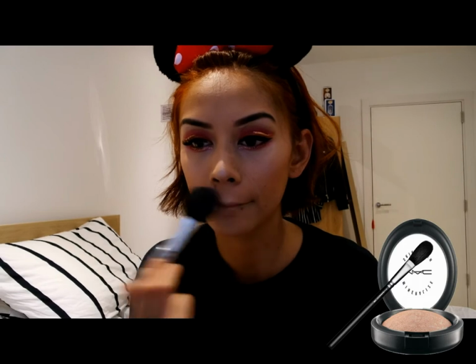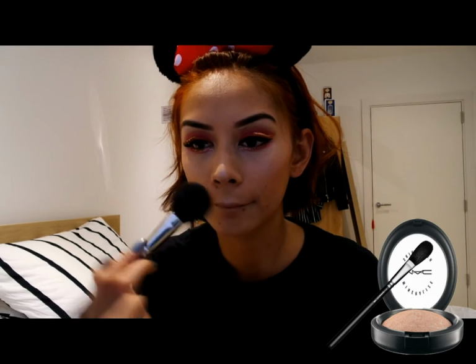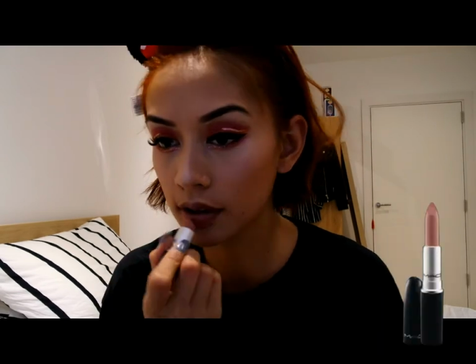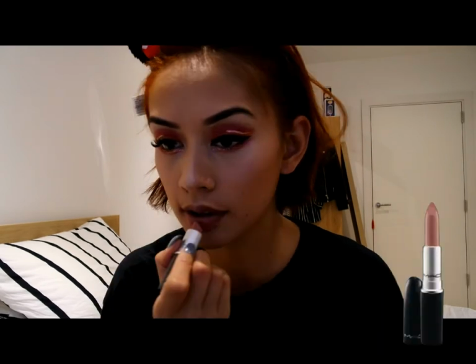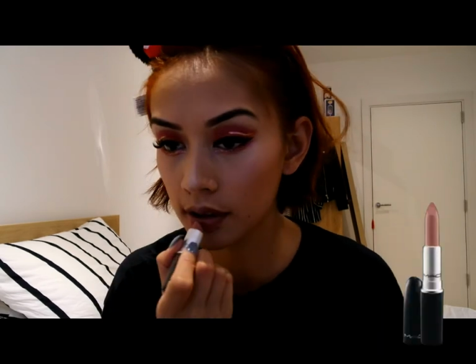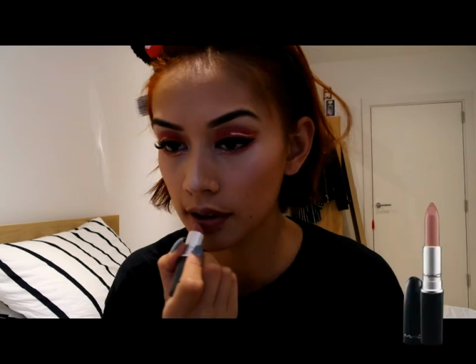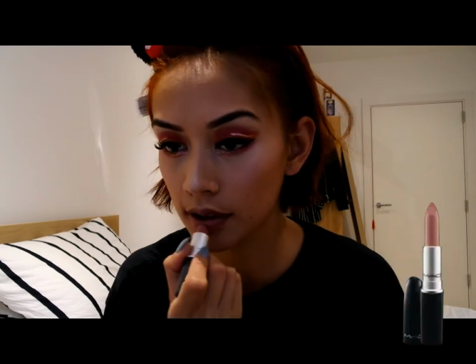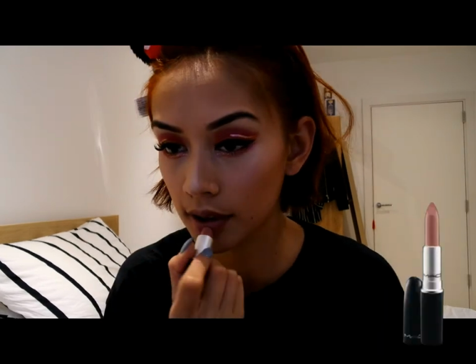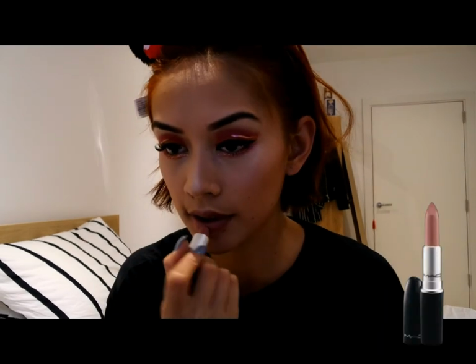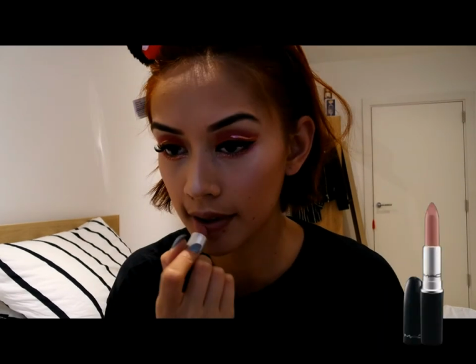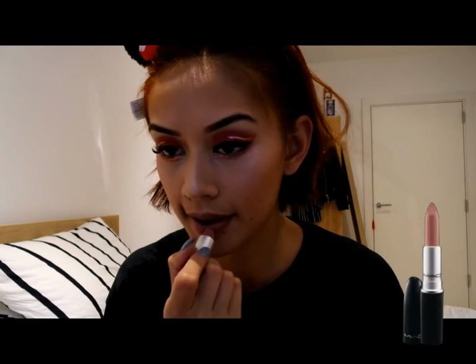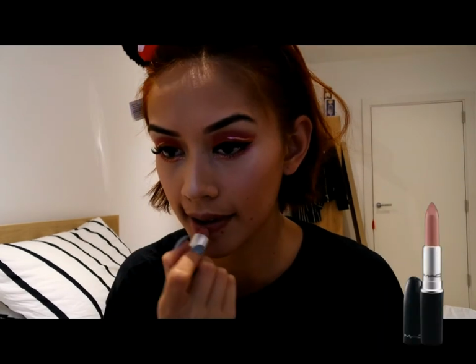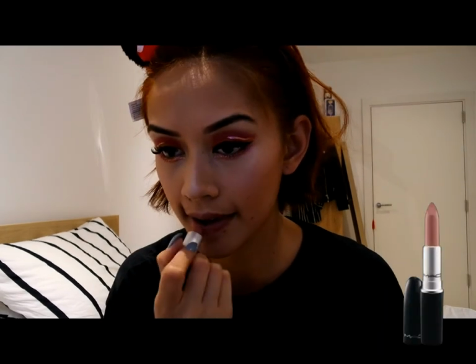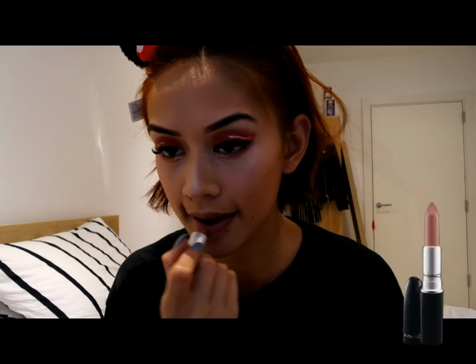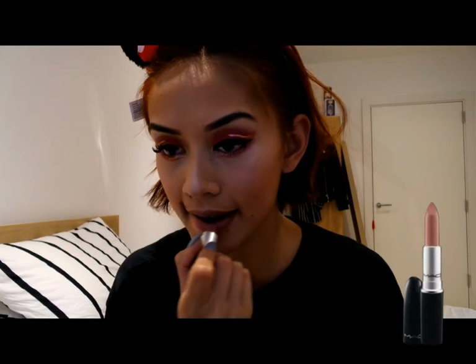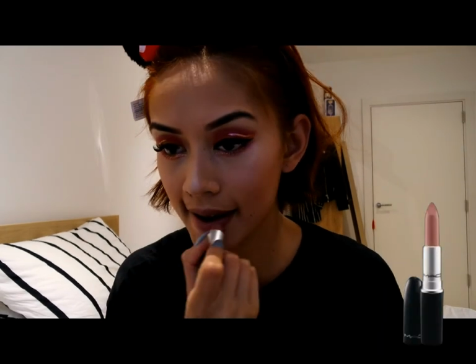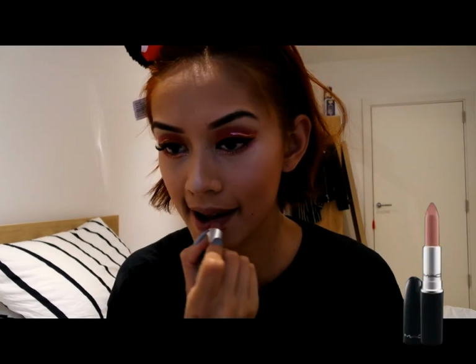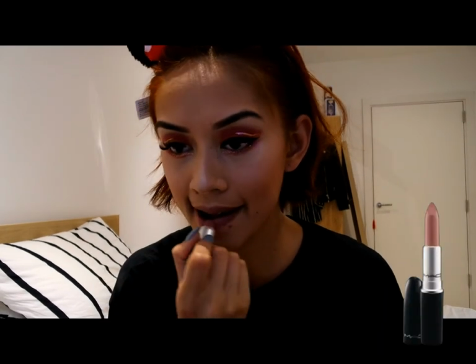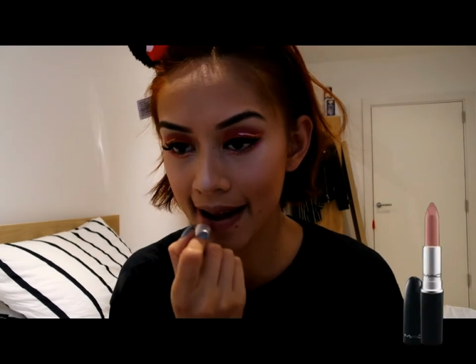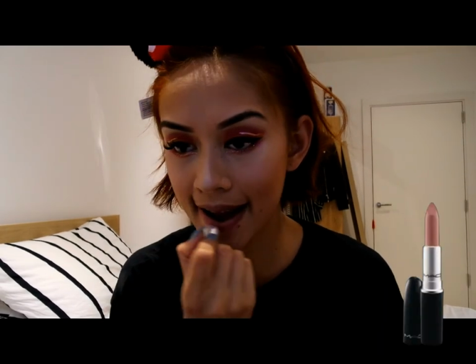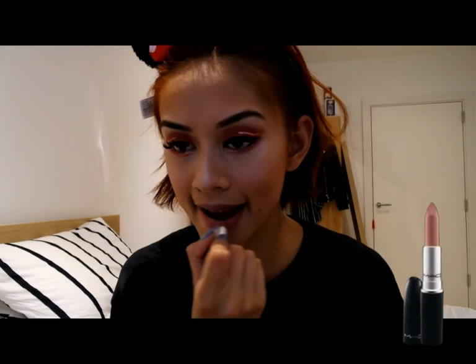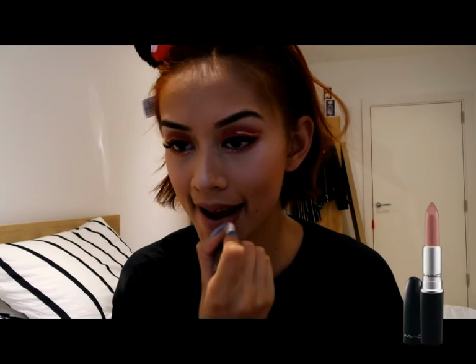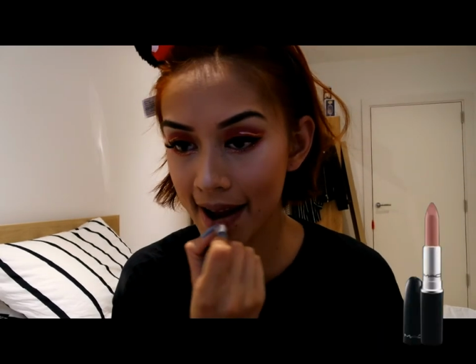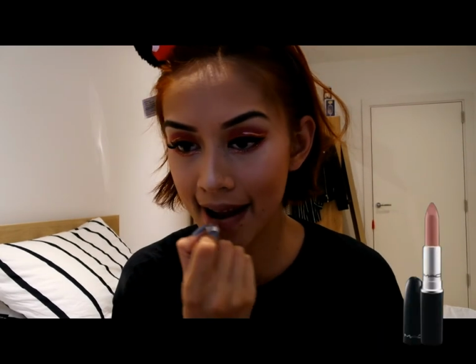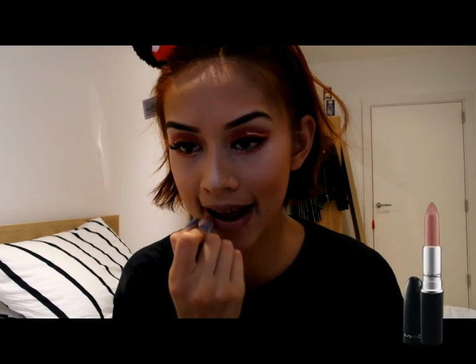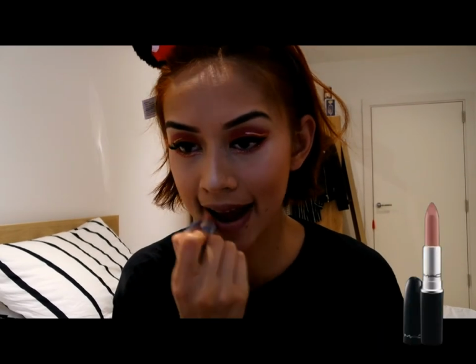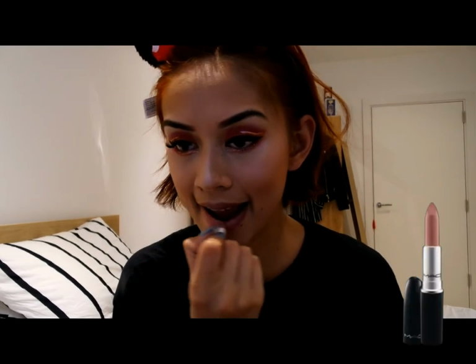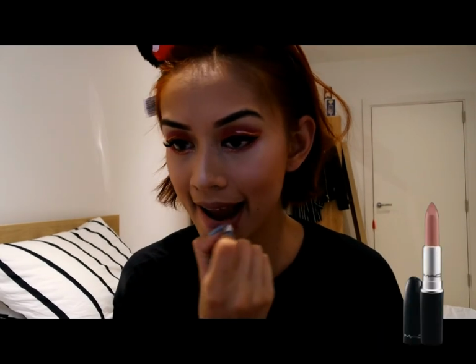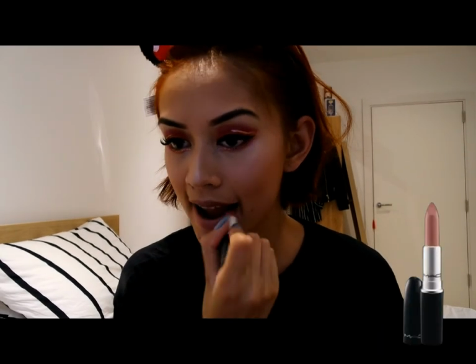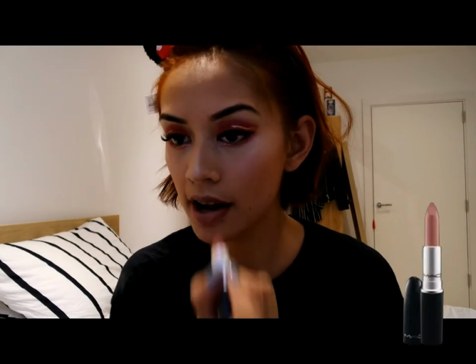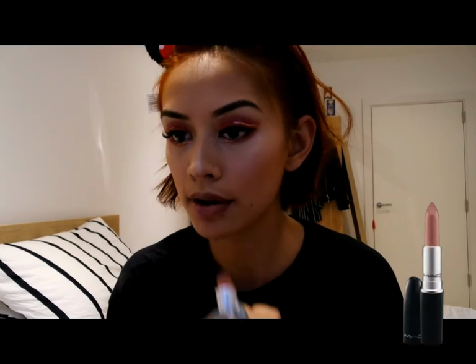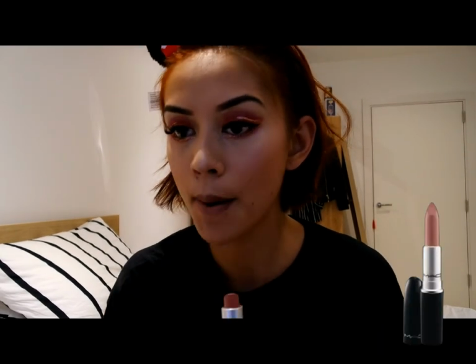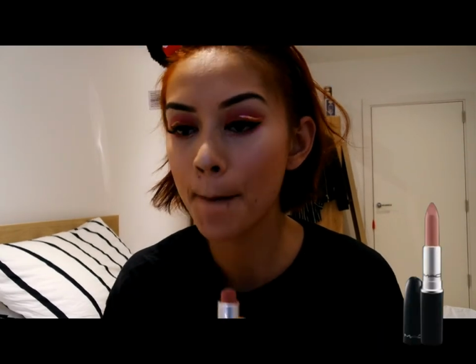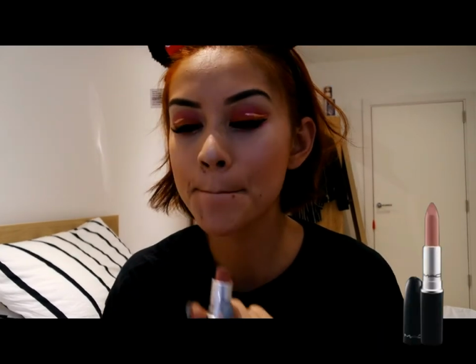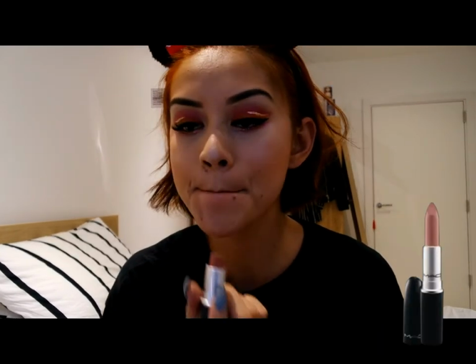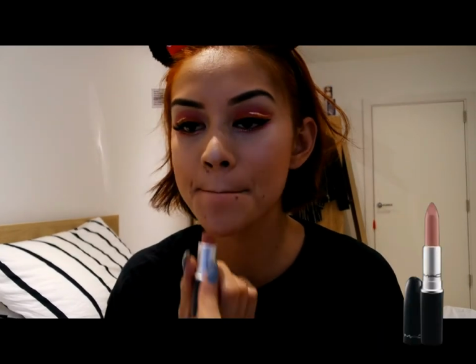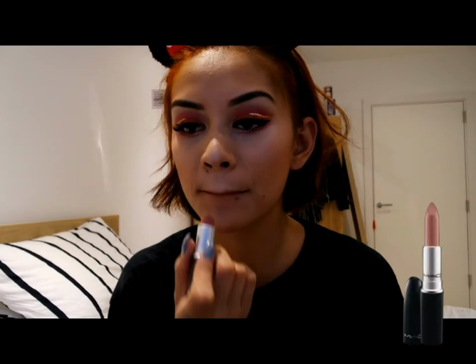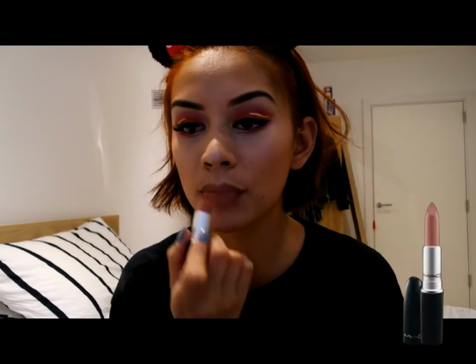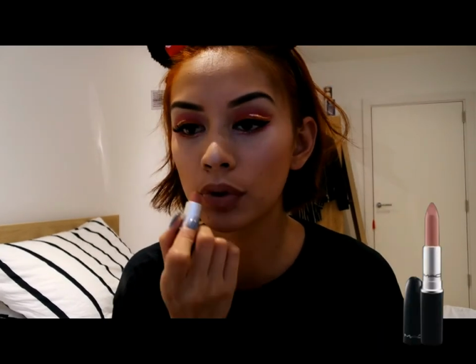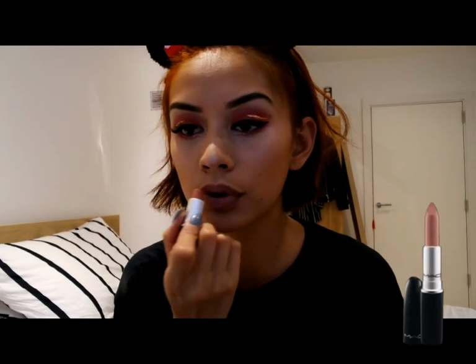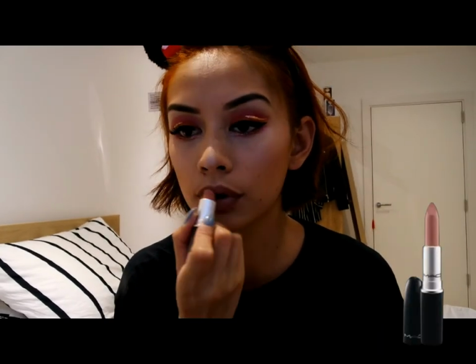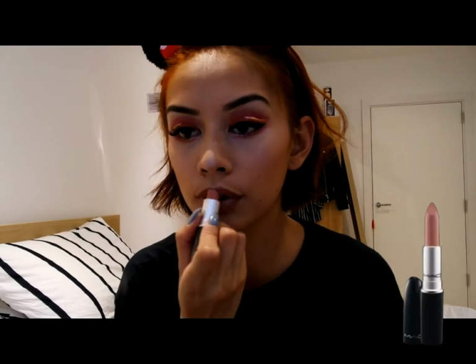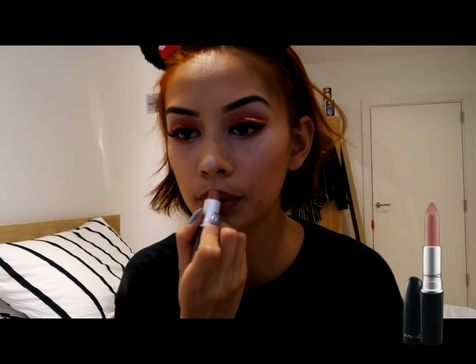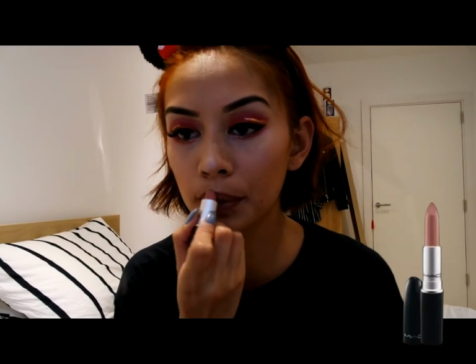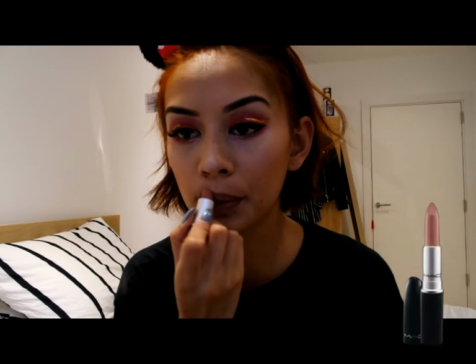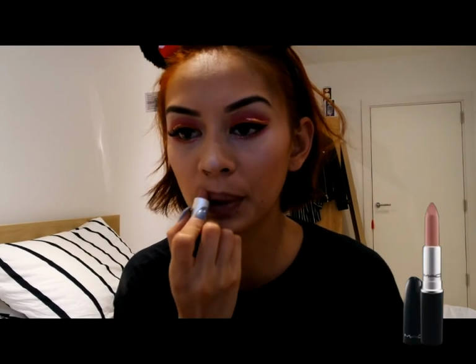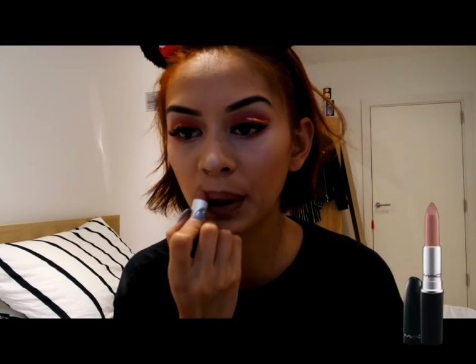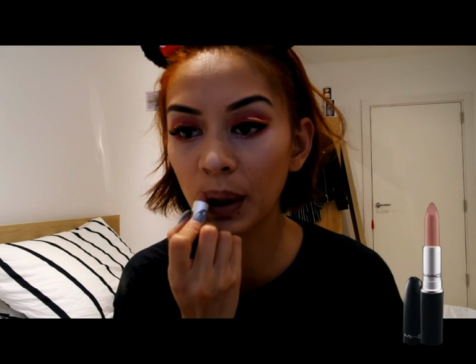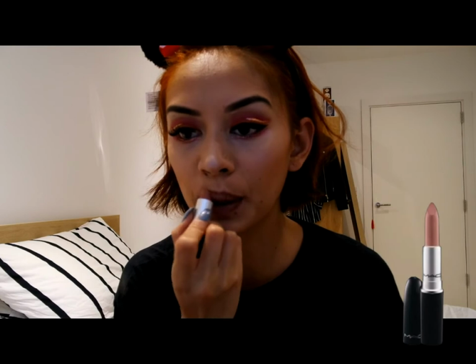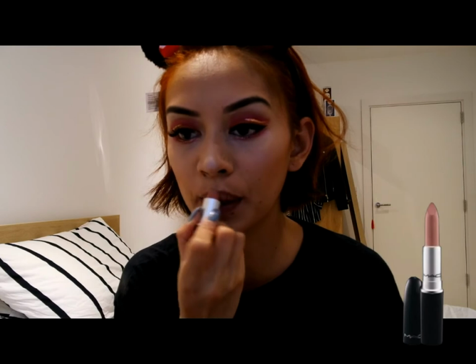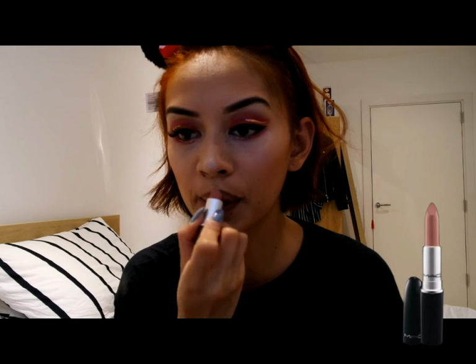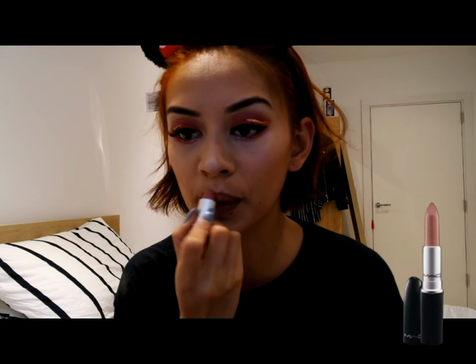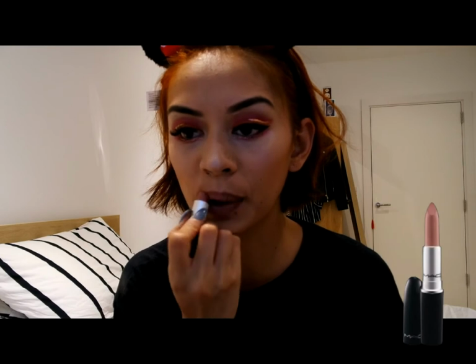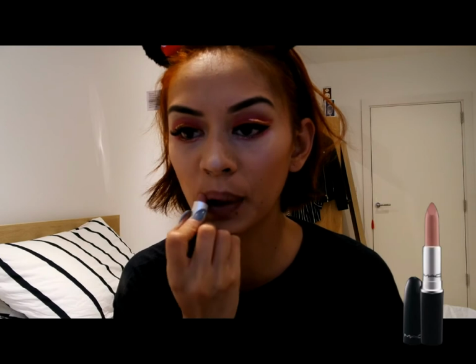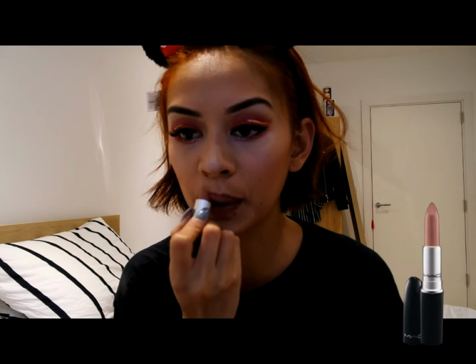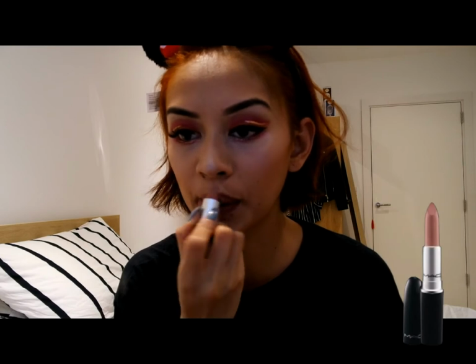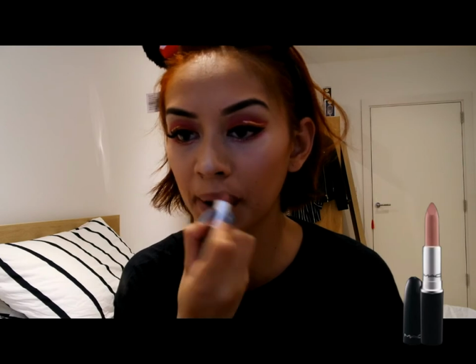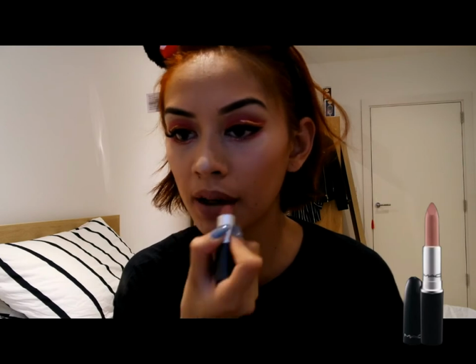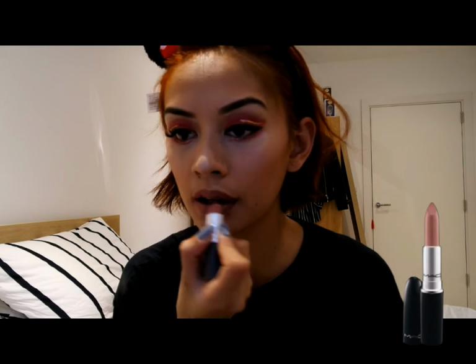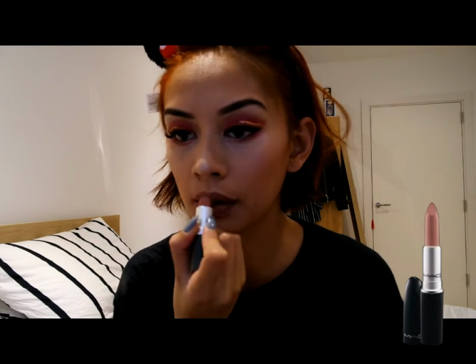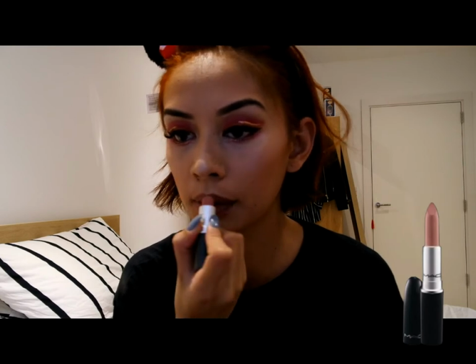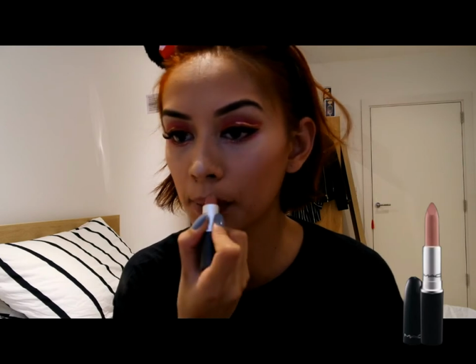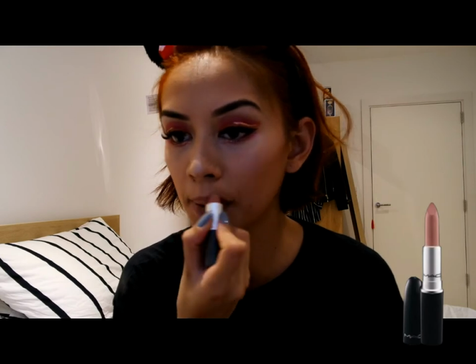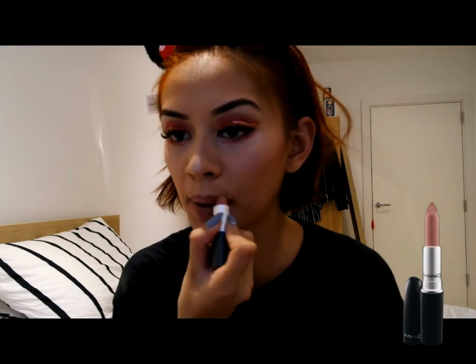And for lips, I am going to be using the MAC Lipstick in Velvet Teddy to finish off the look.